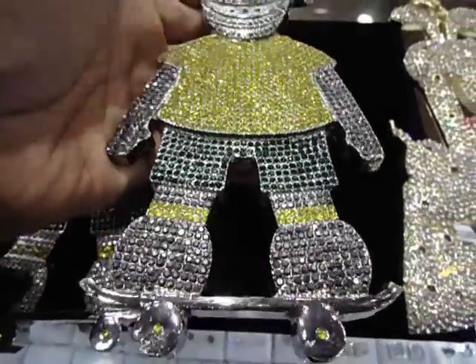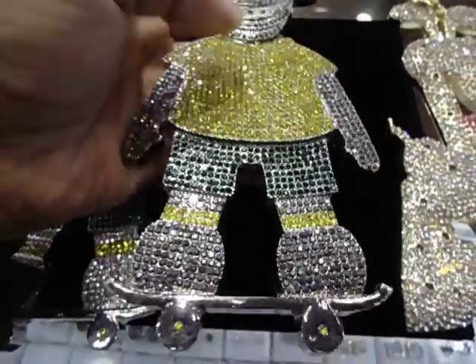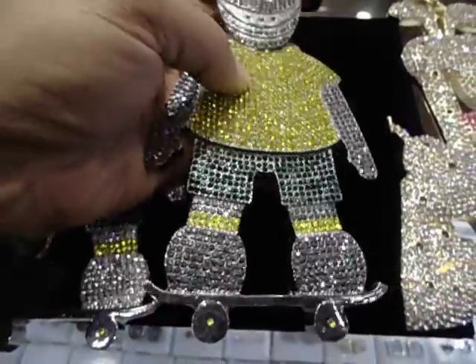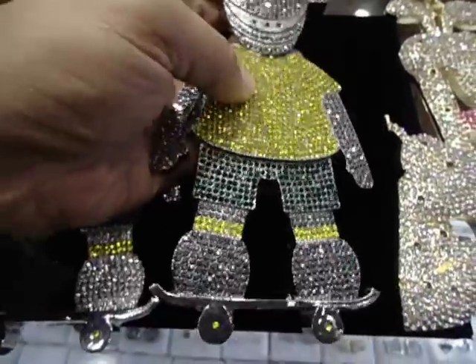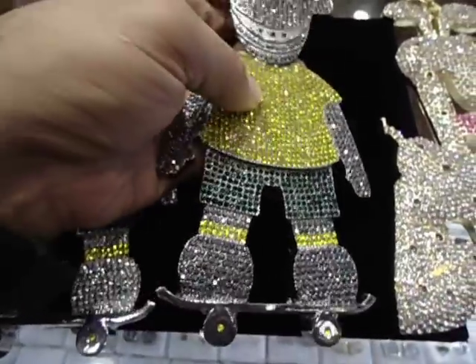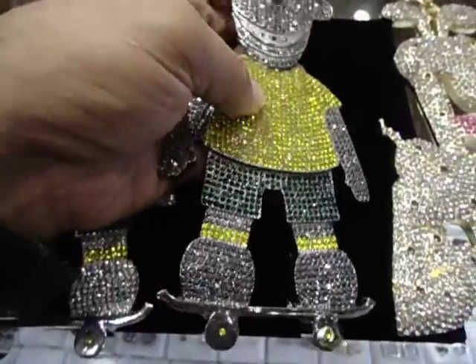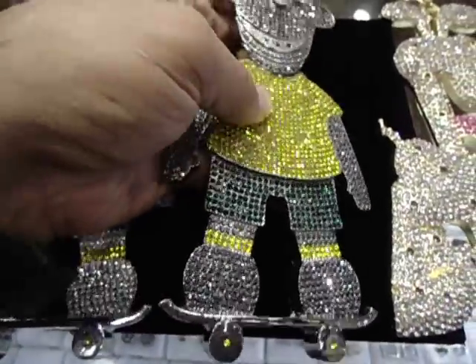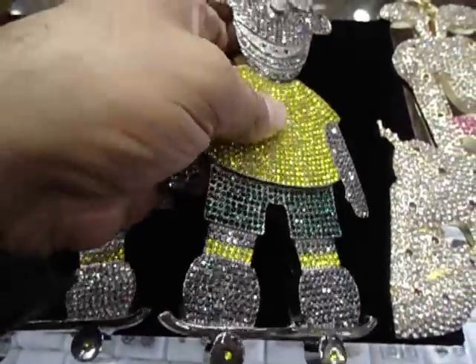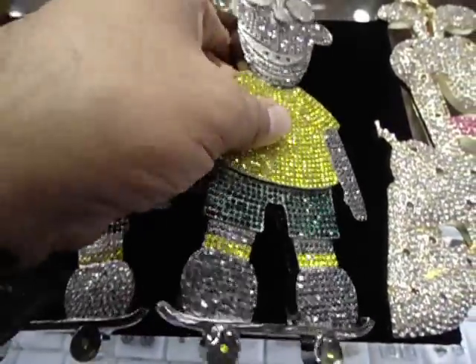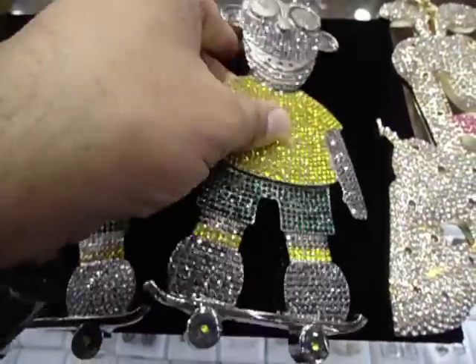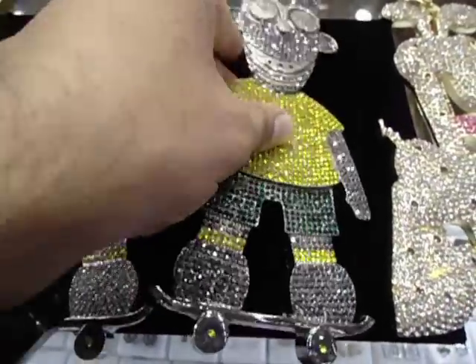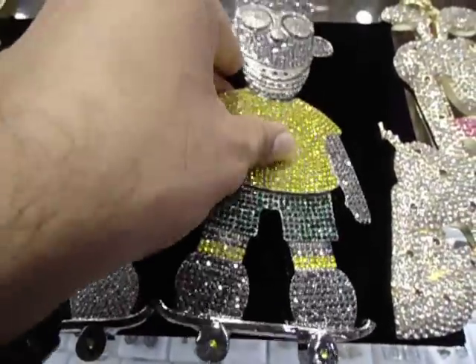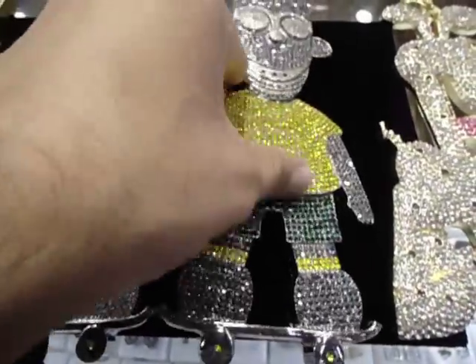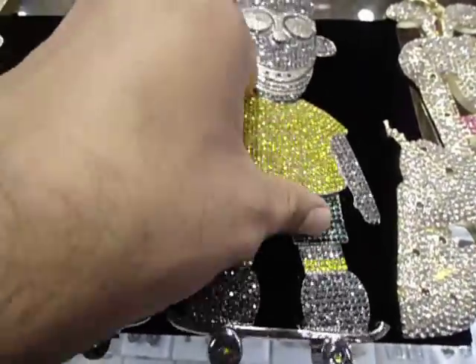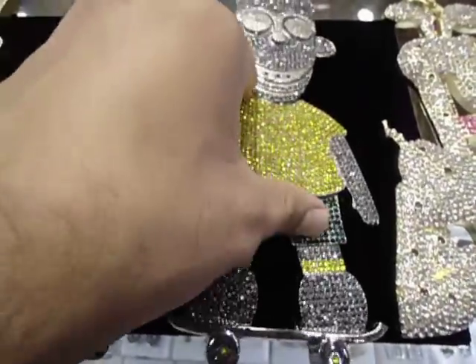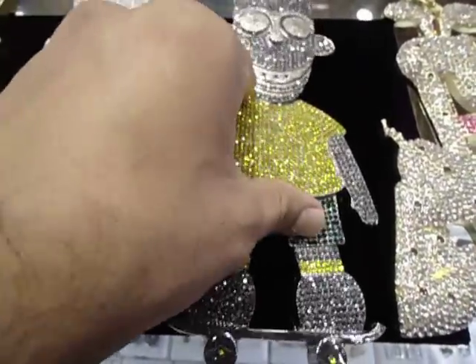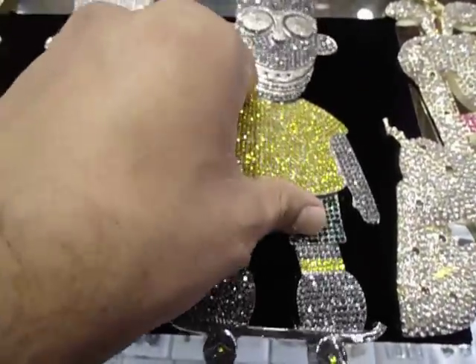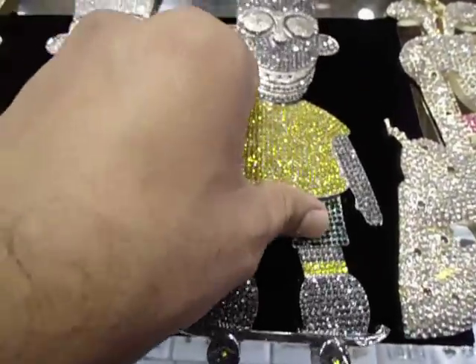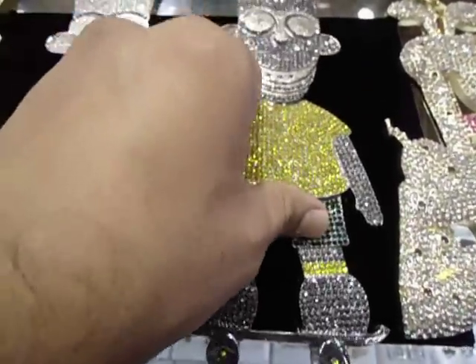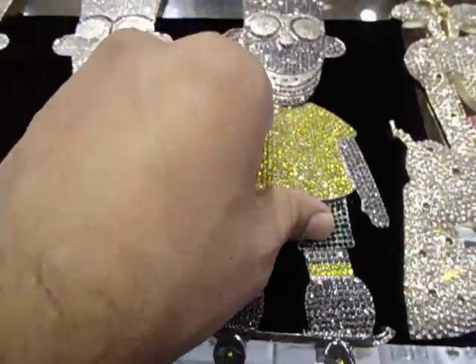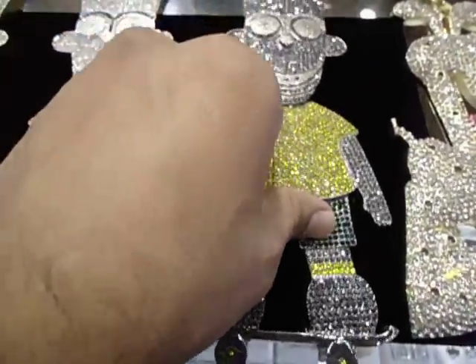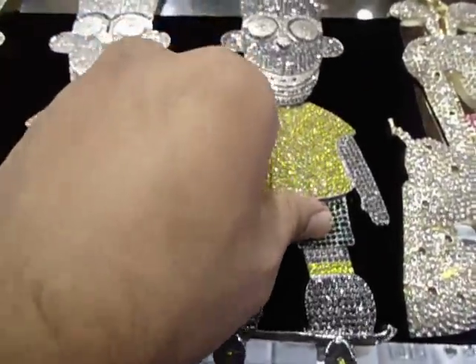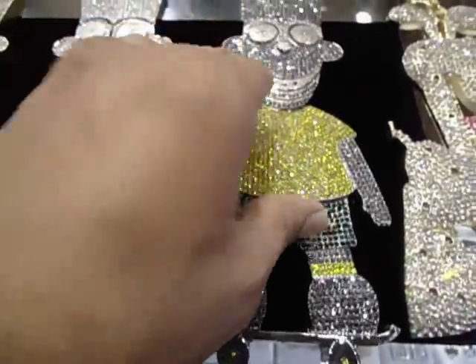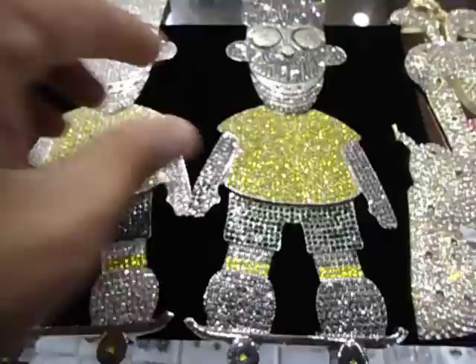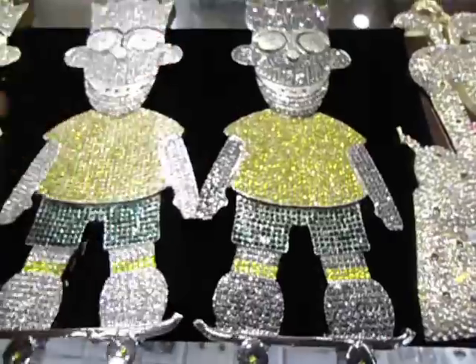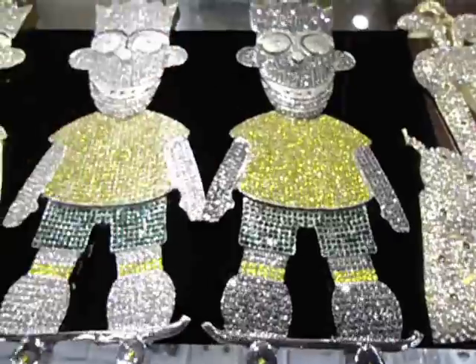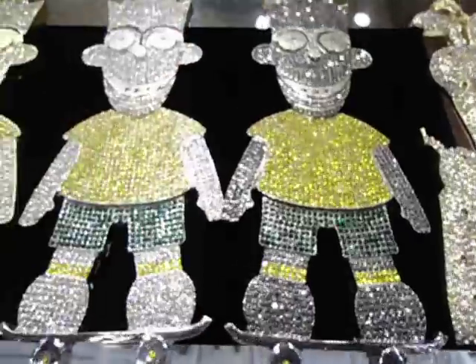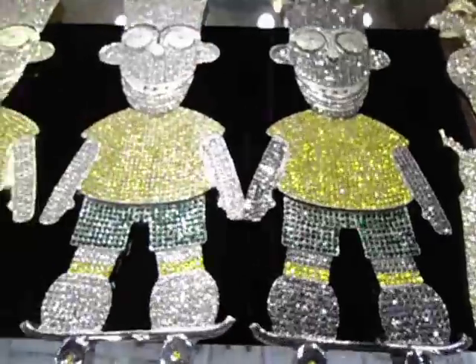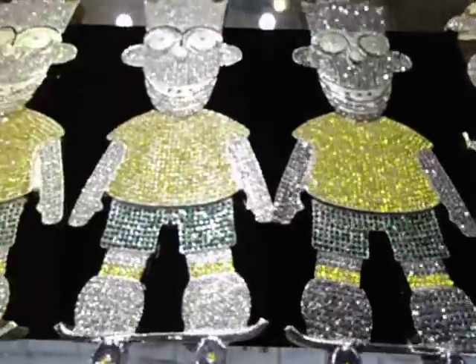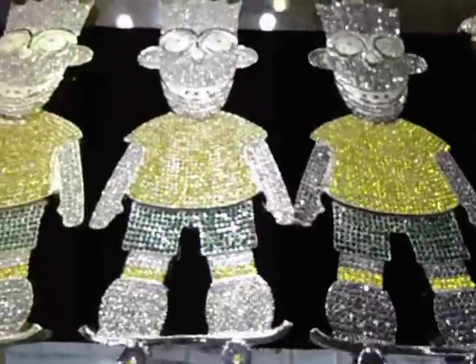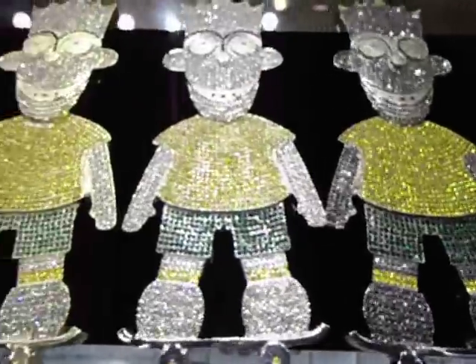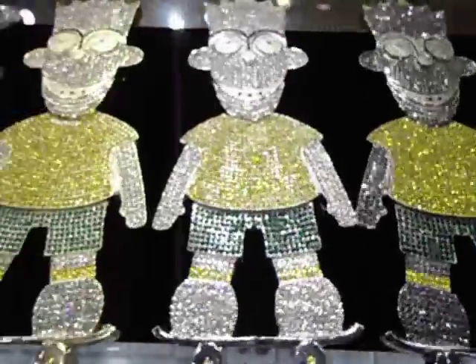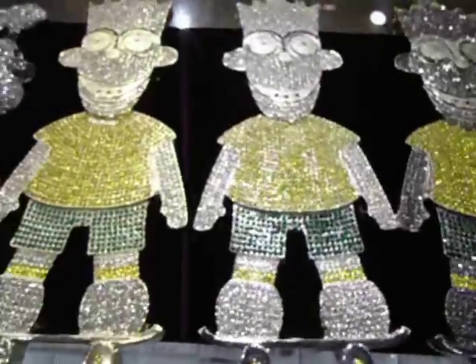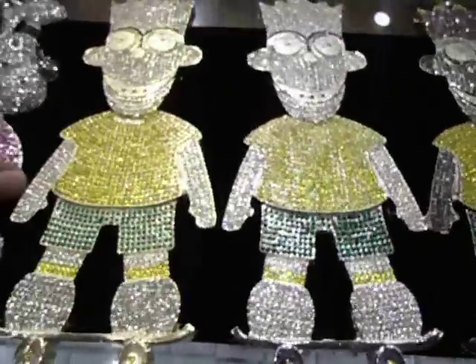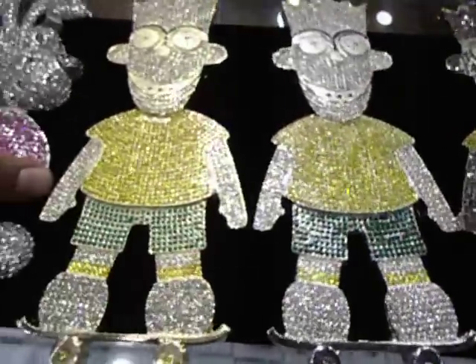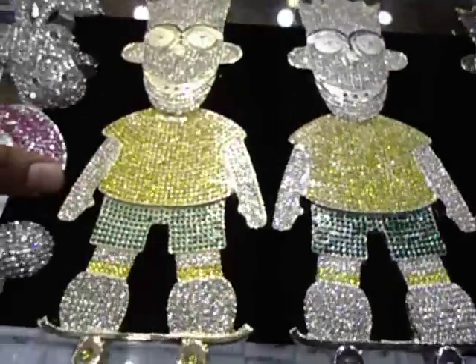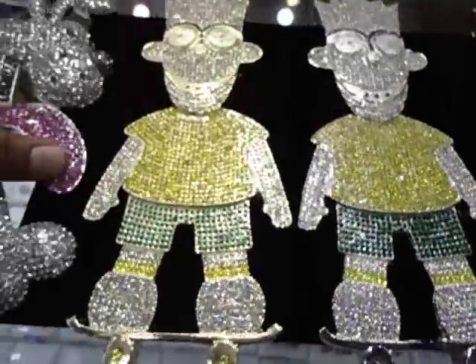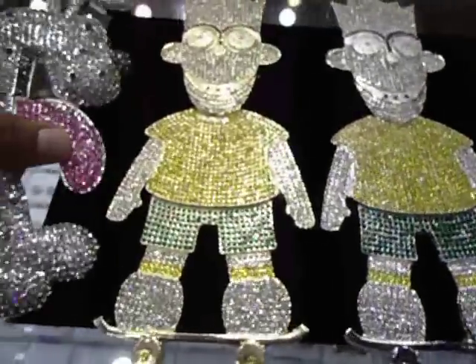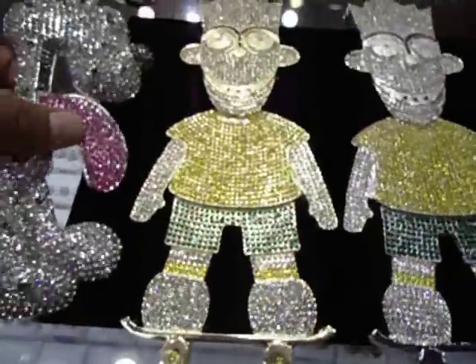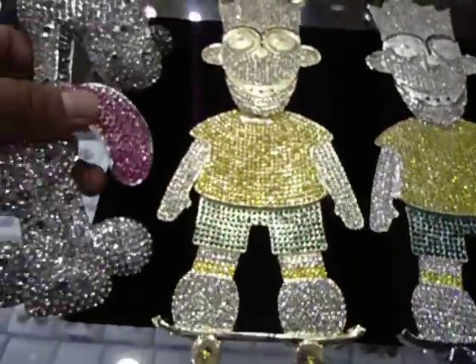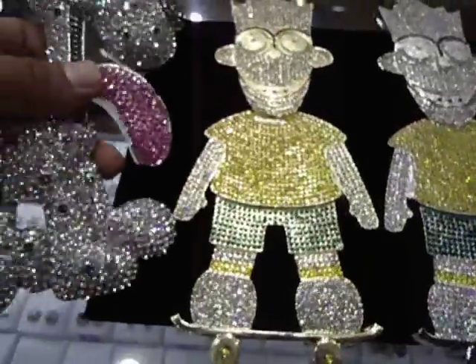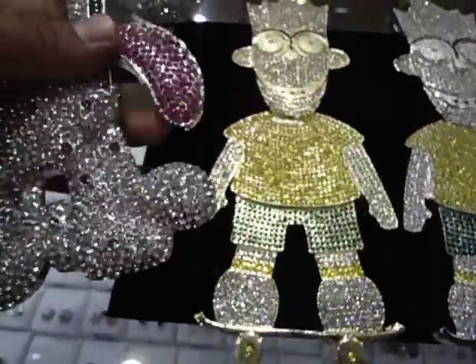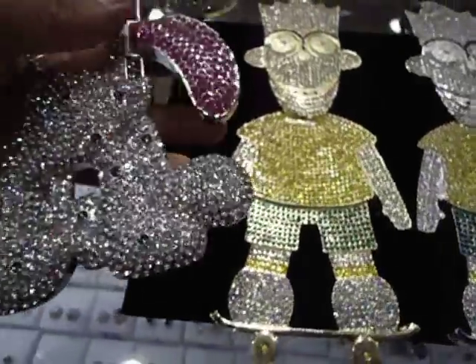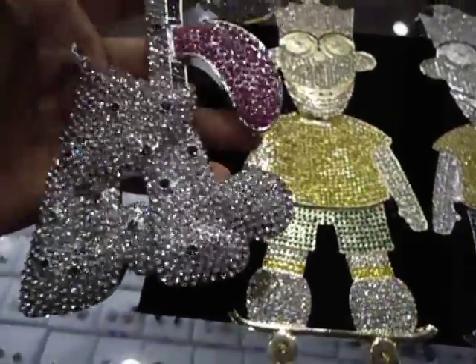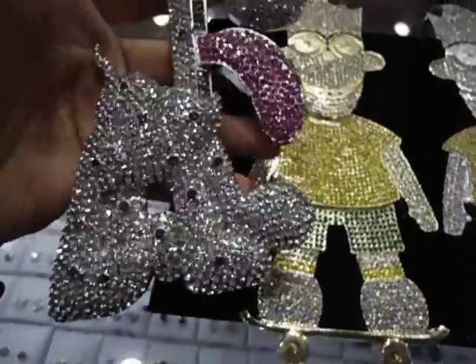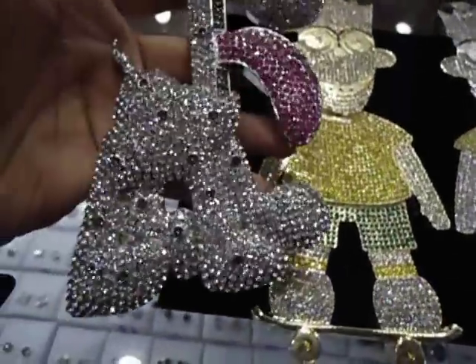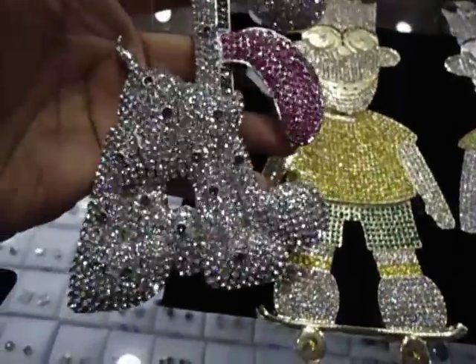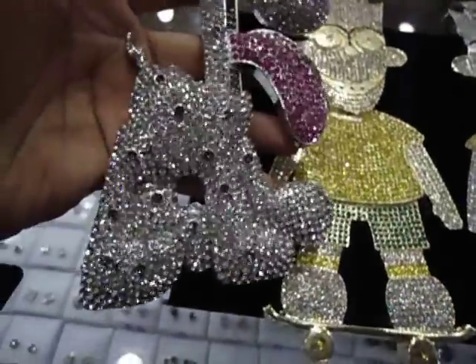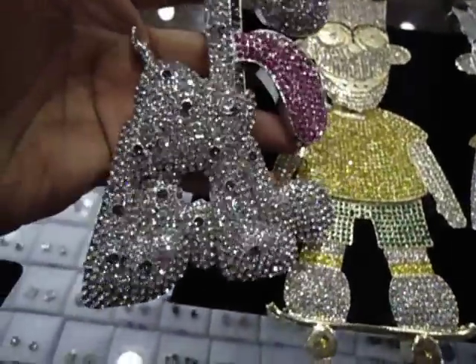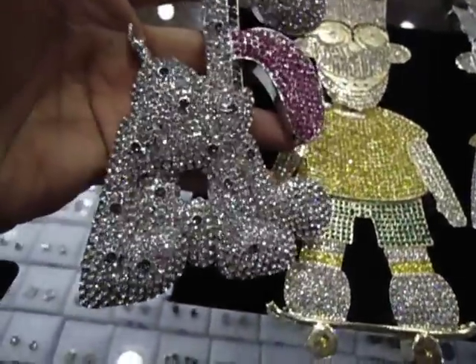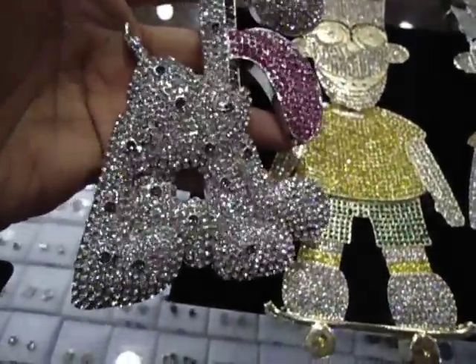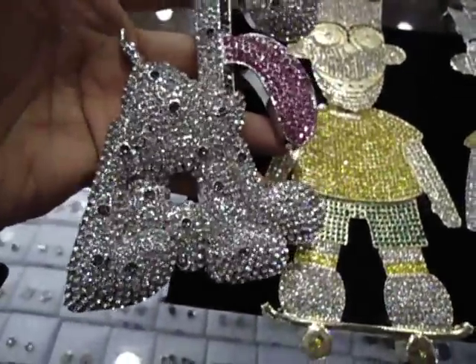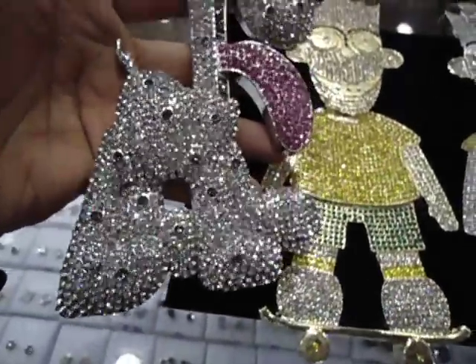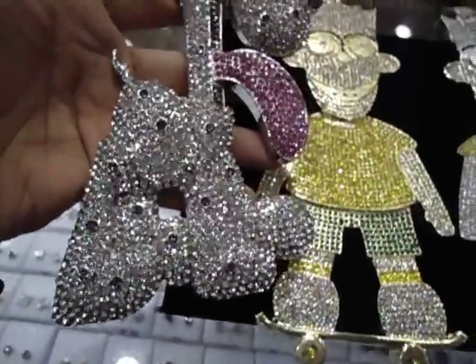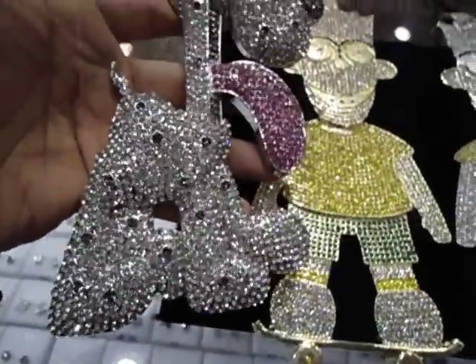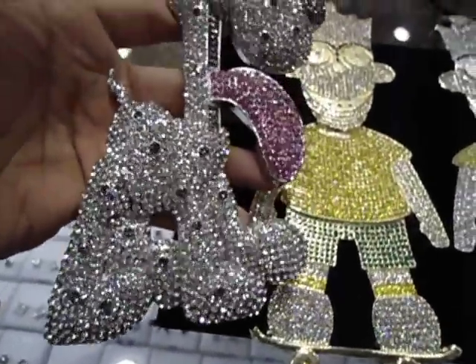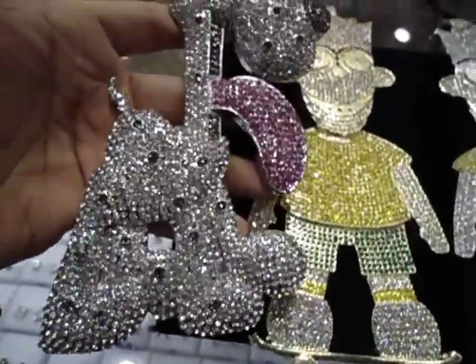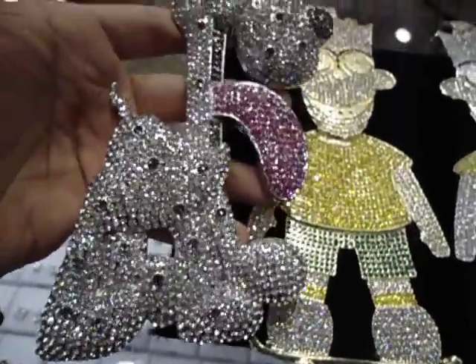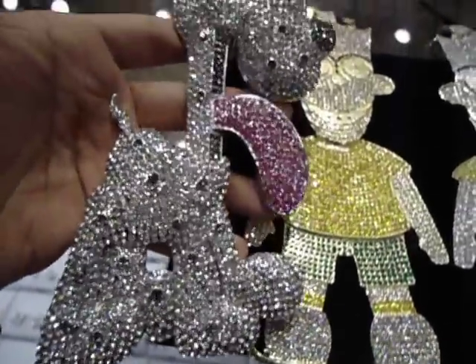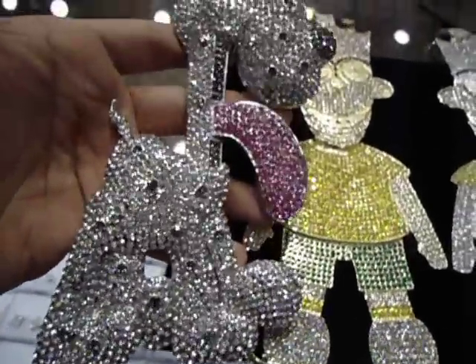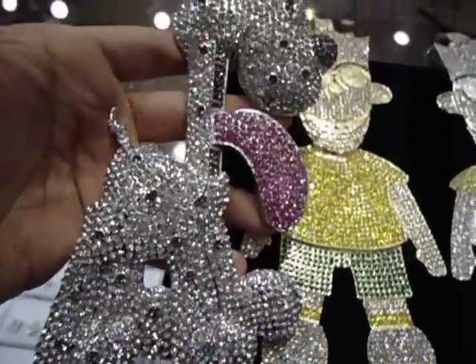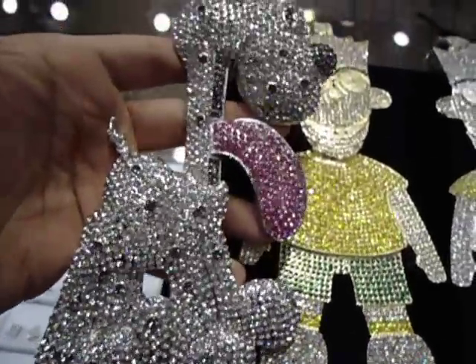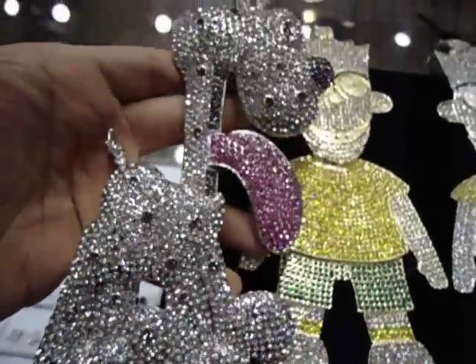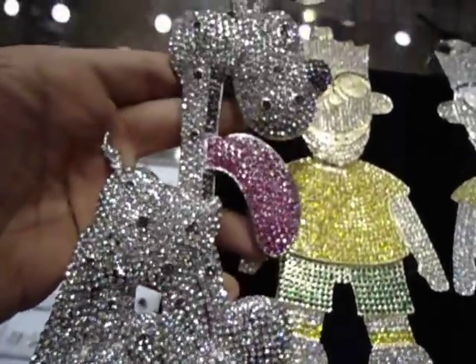We got all the Gucci Man pieces. Most of them you saw — the Barb. Let me show you the dog, all white.